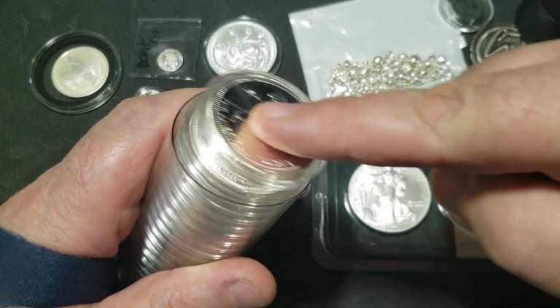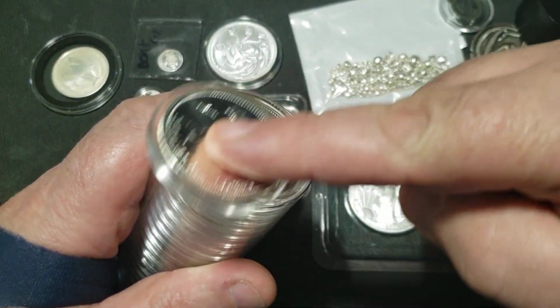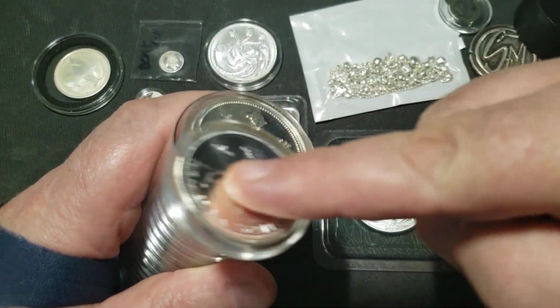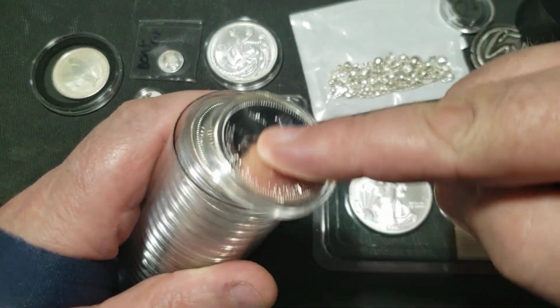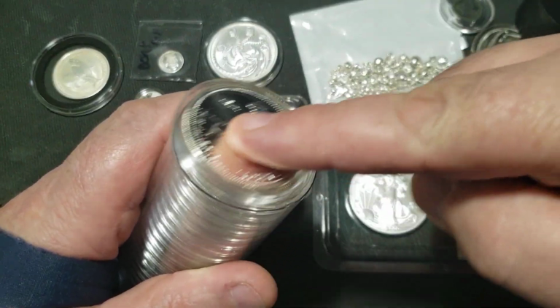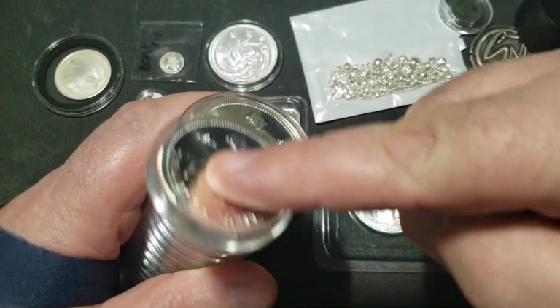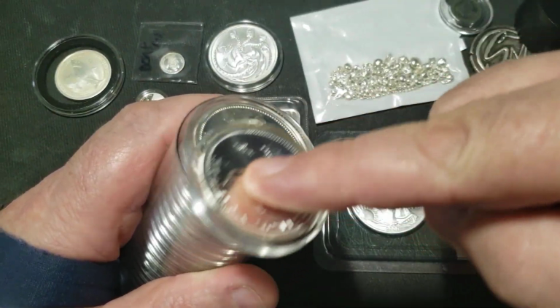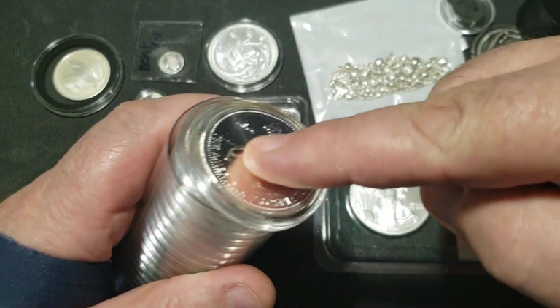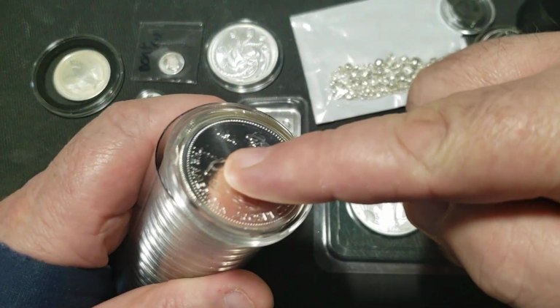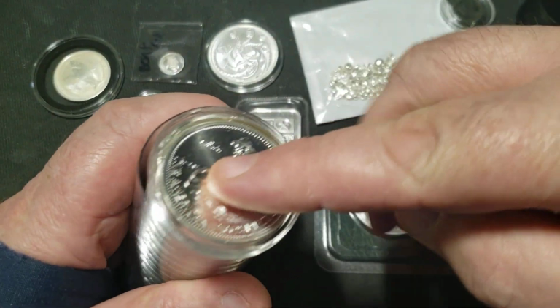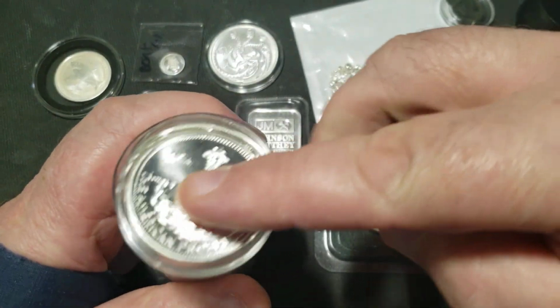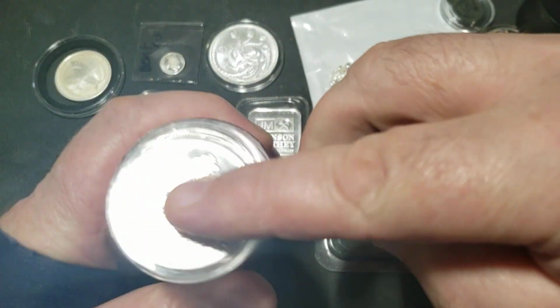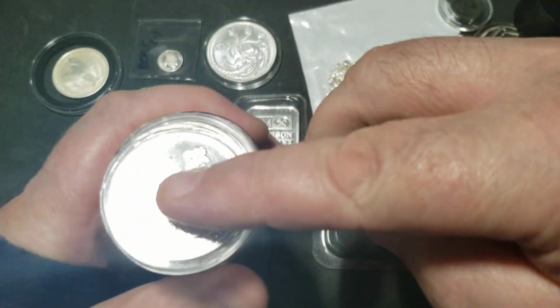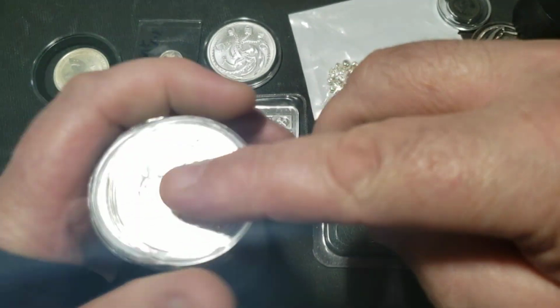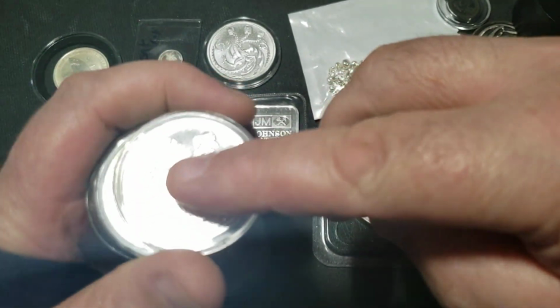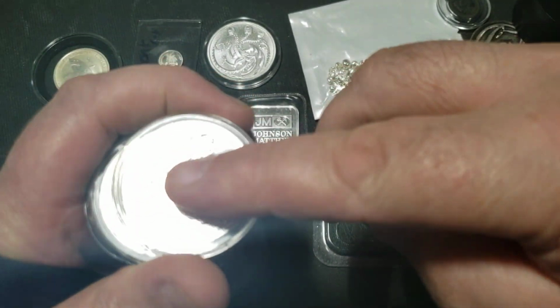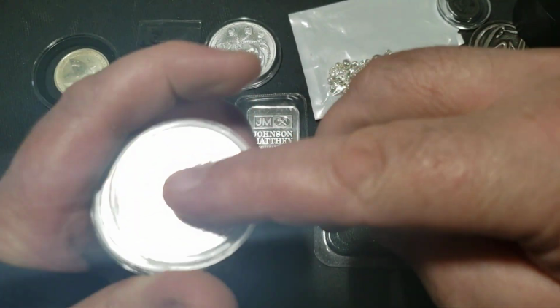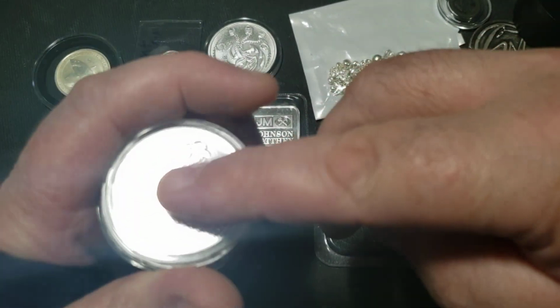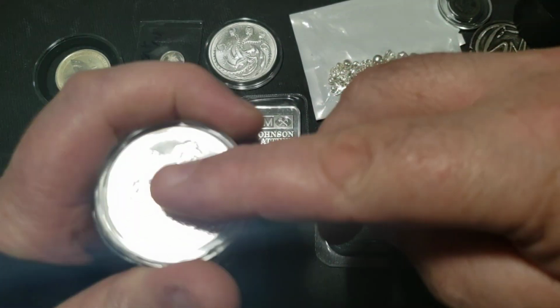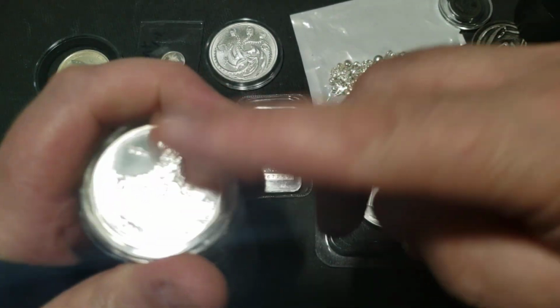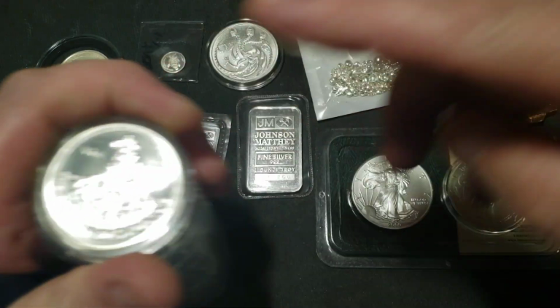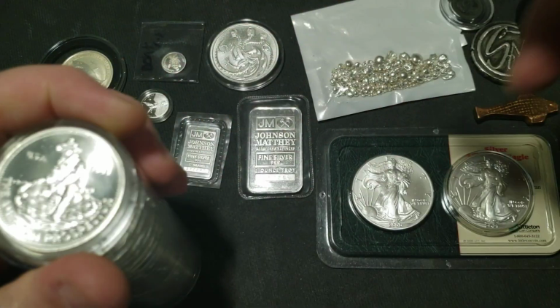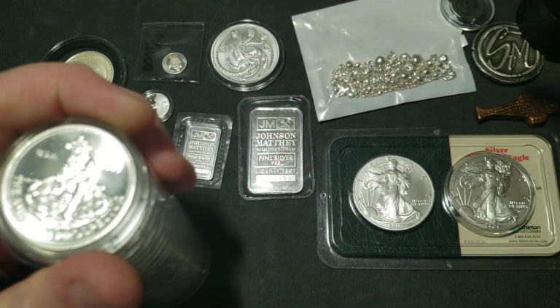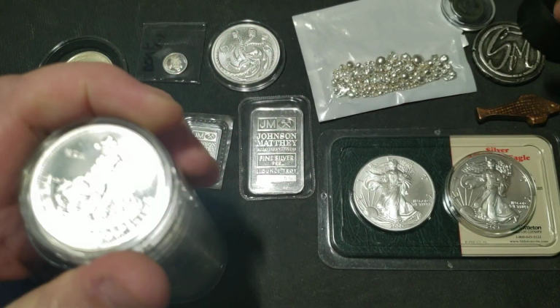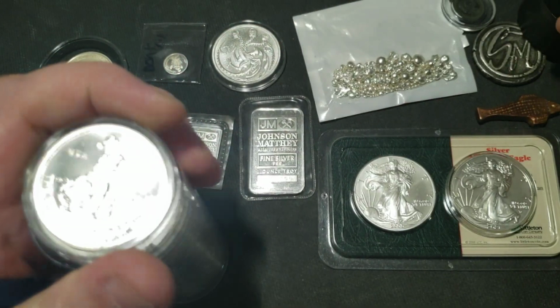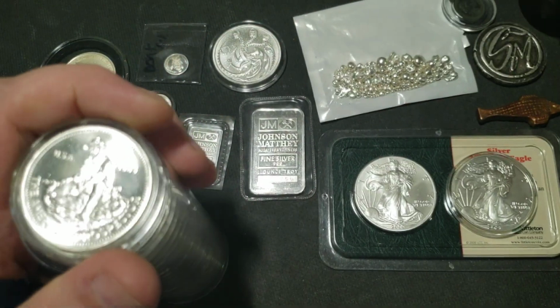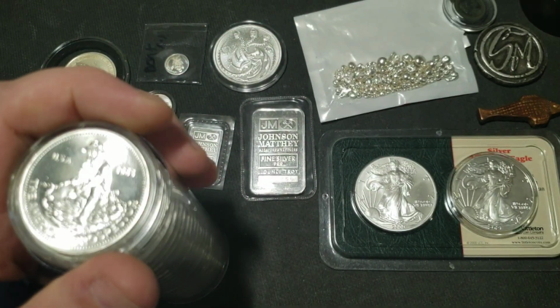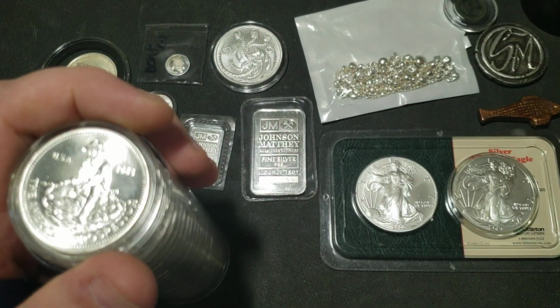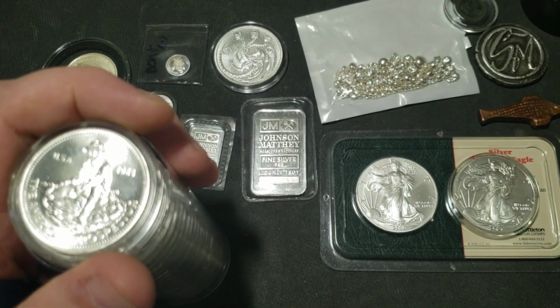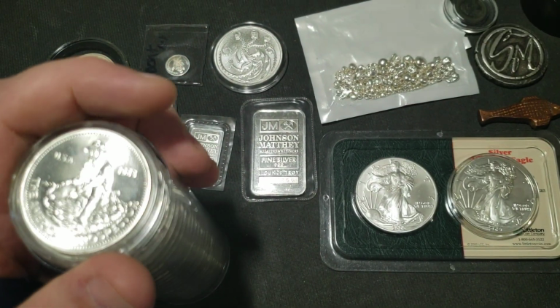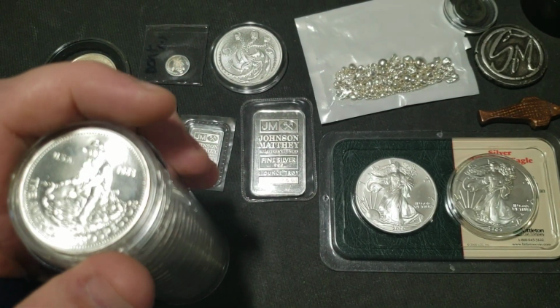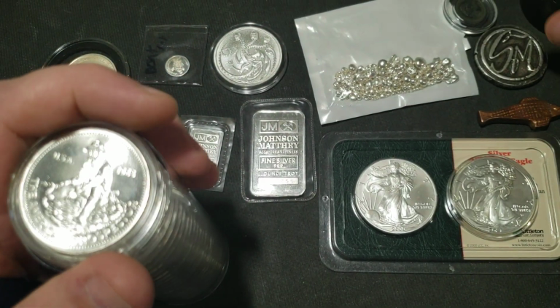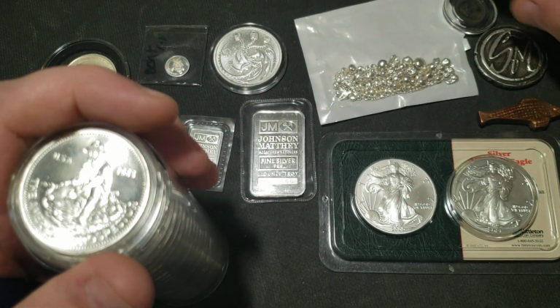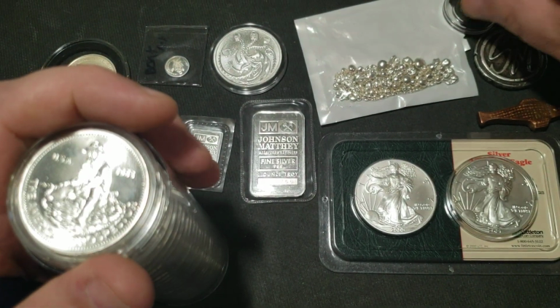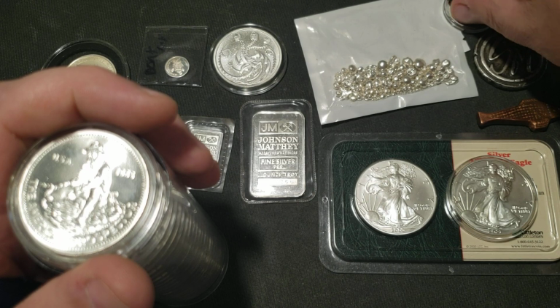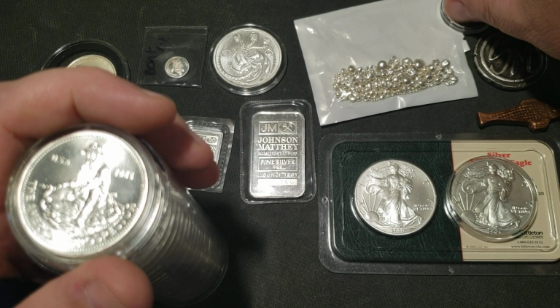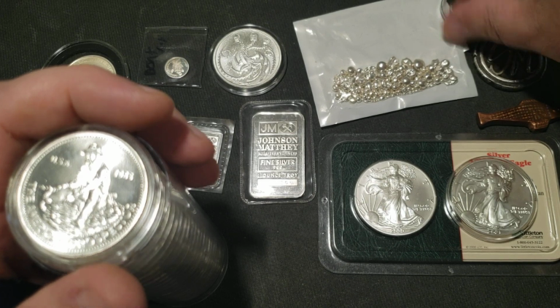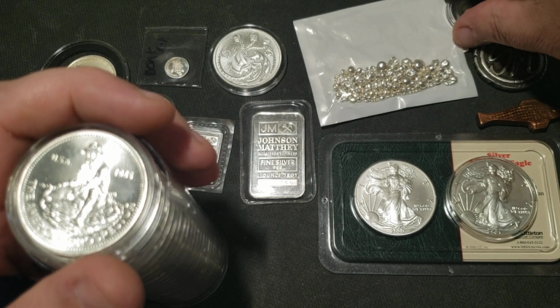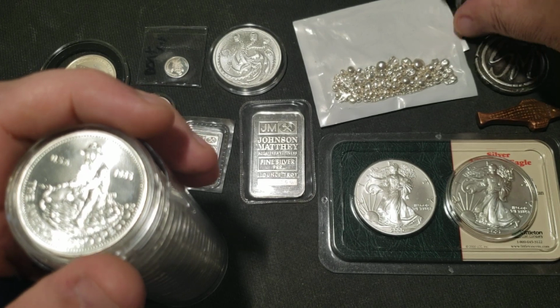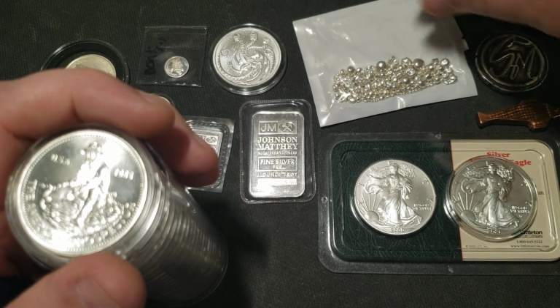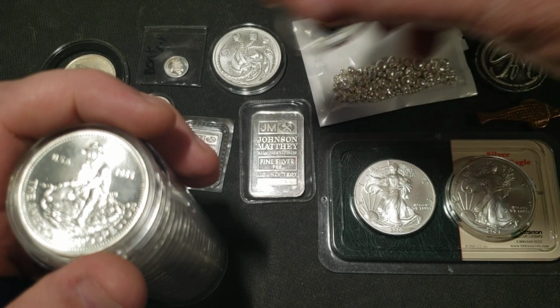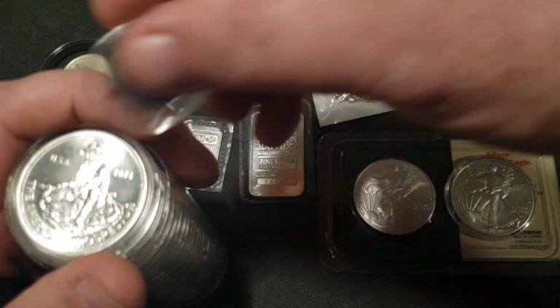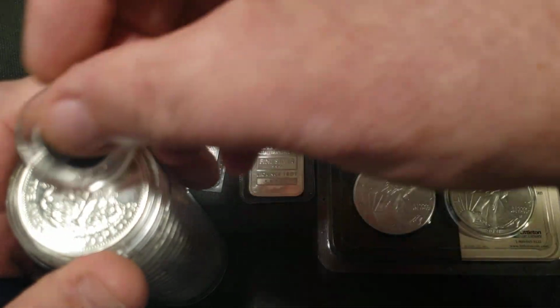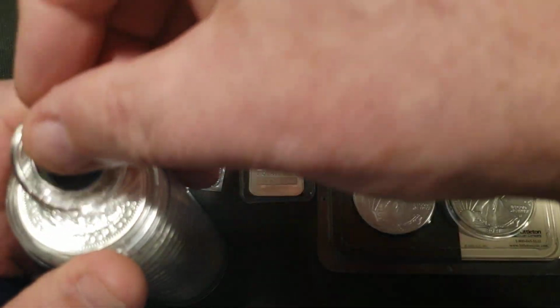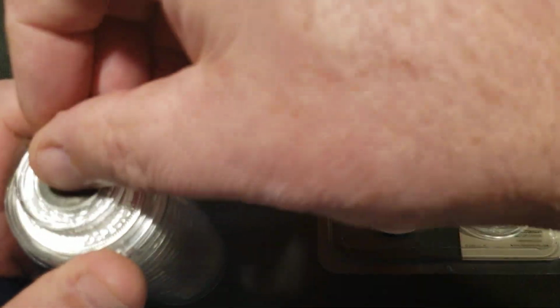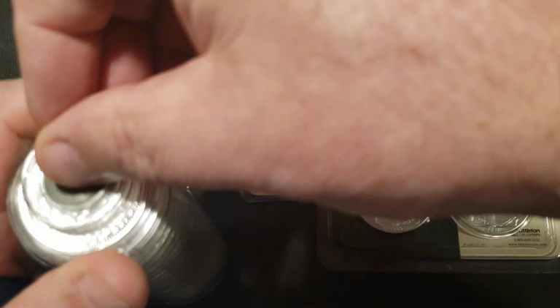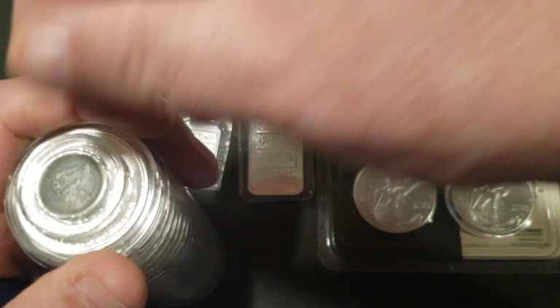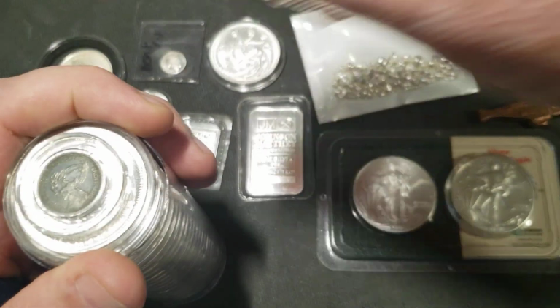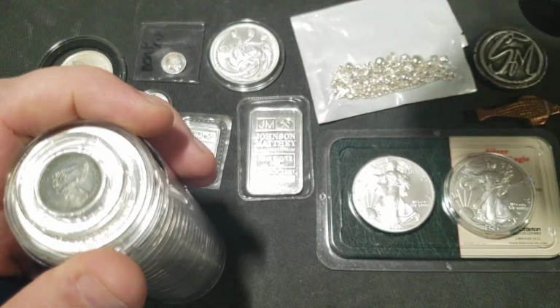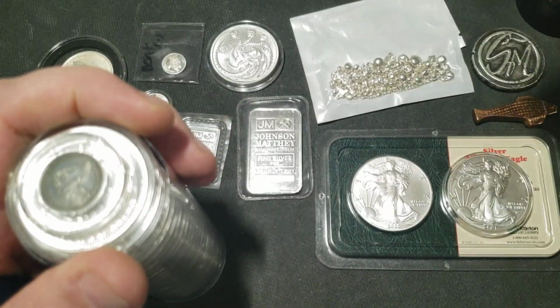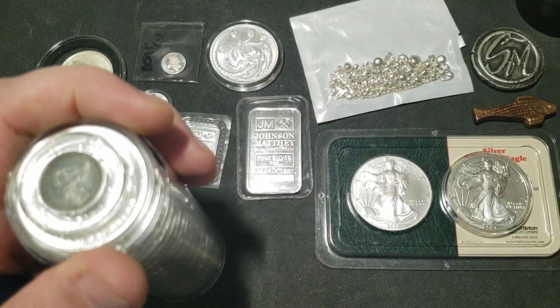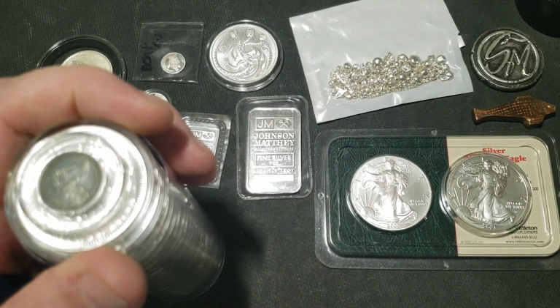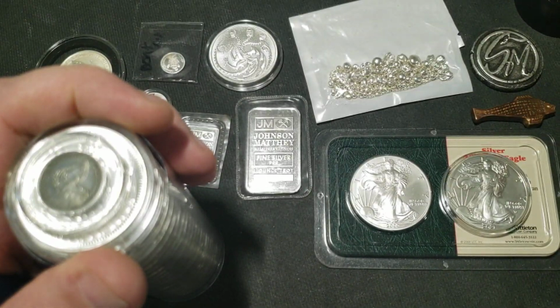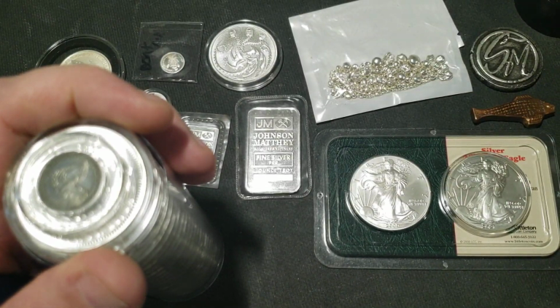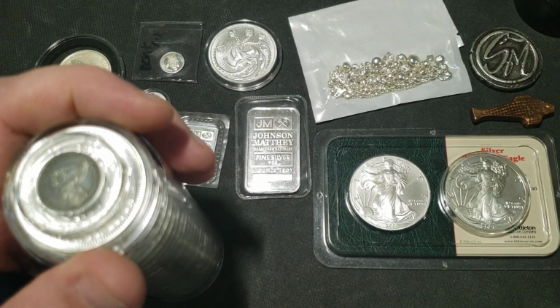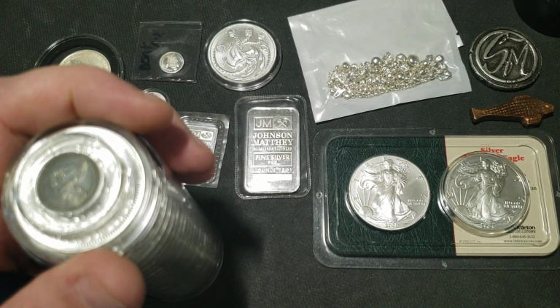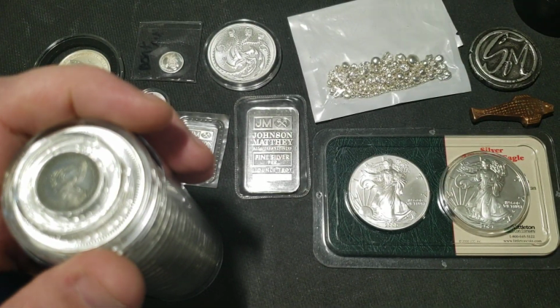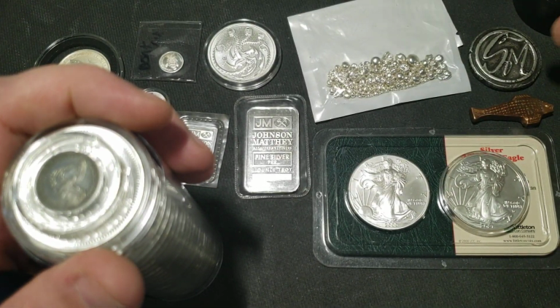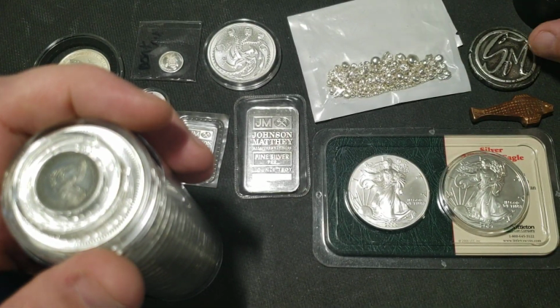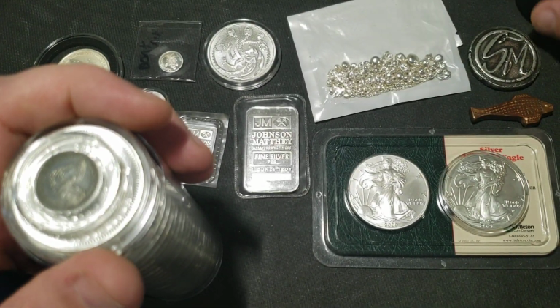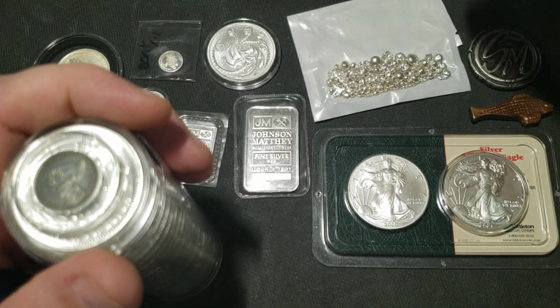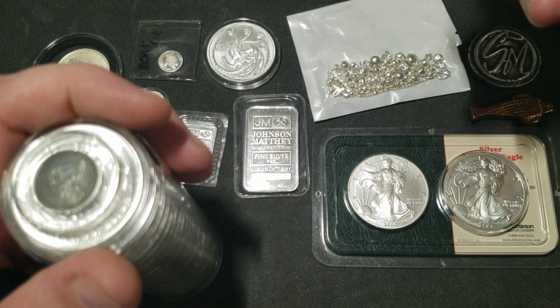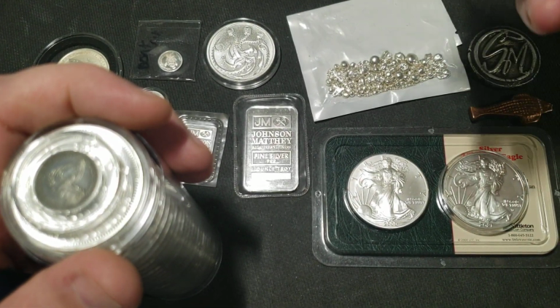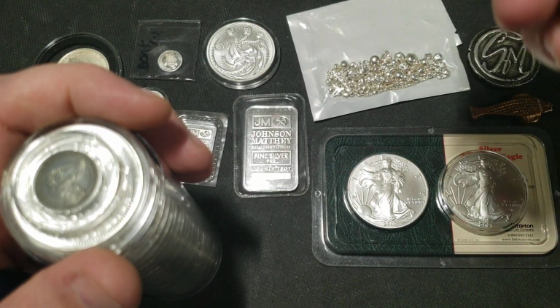Uh-oh — that's an unfortunate problem. The tube is full.